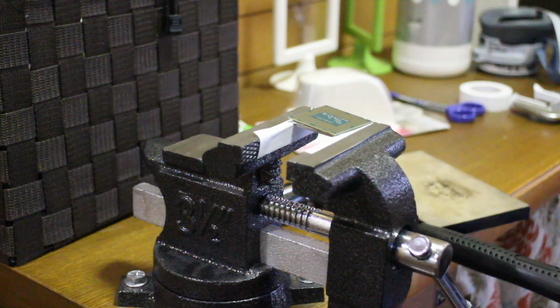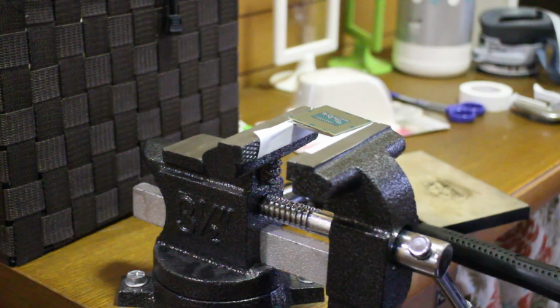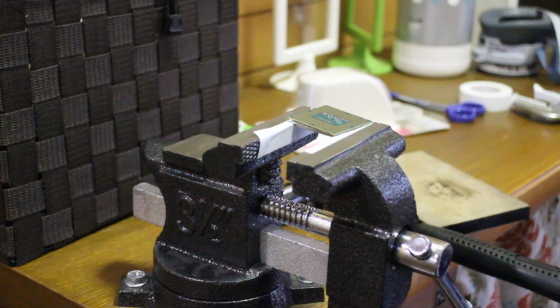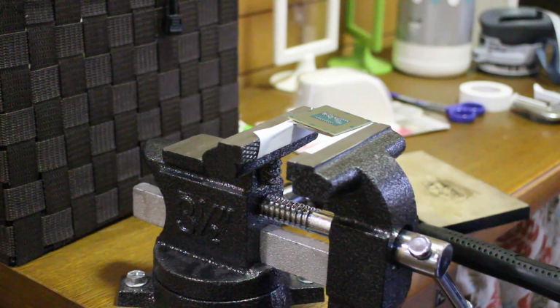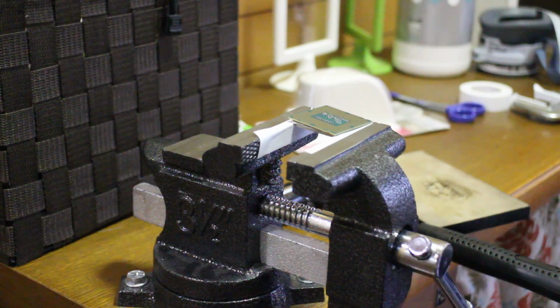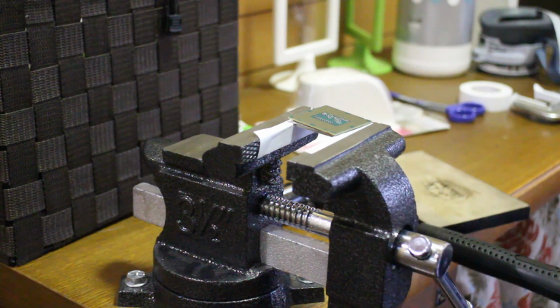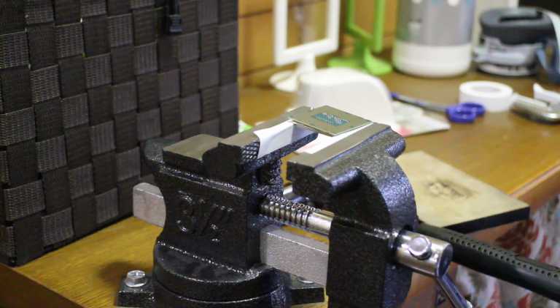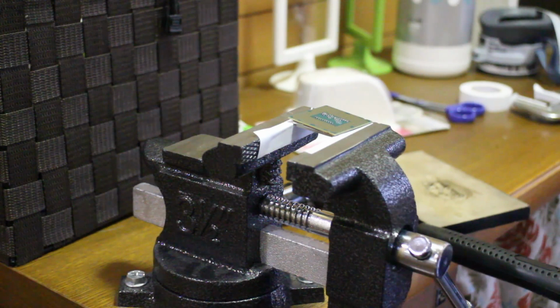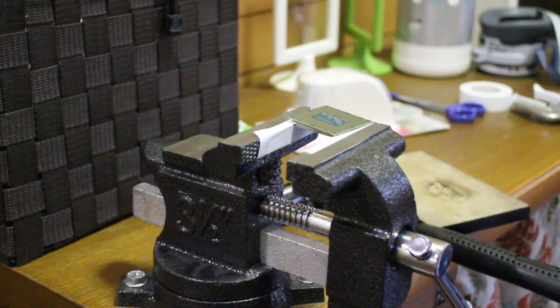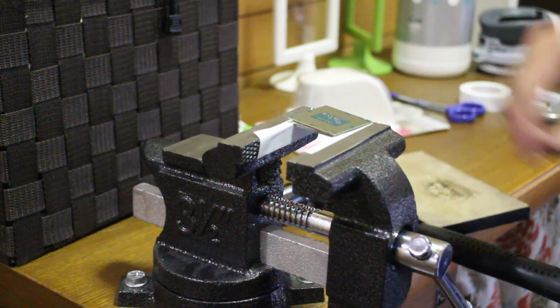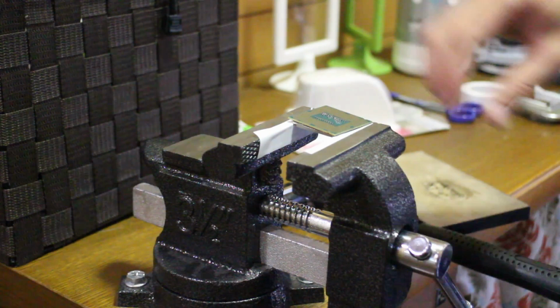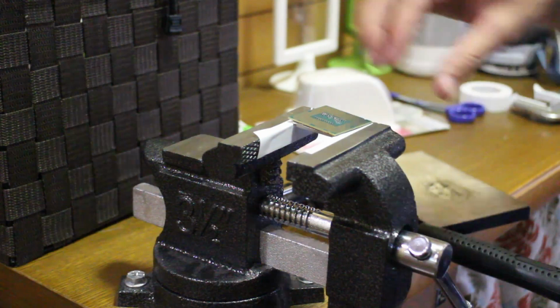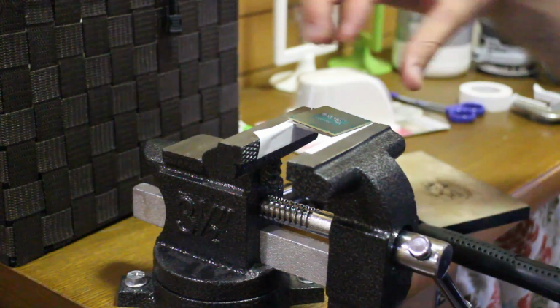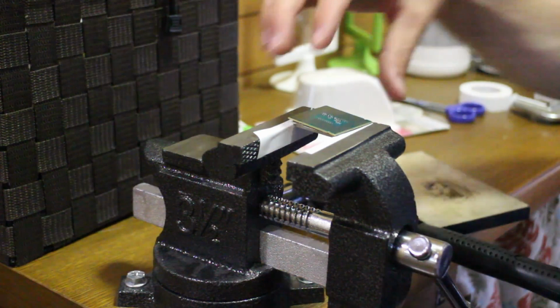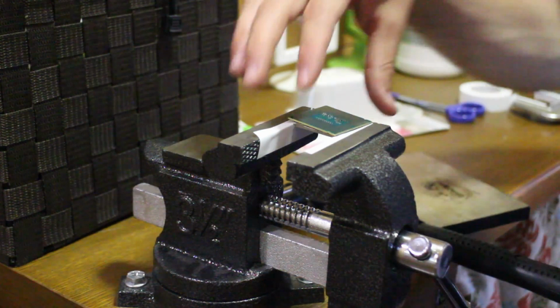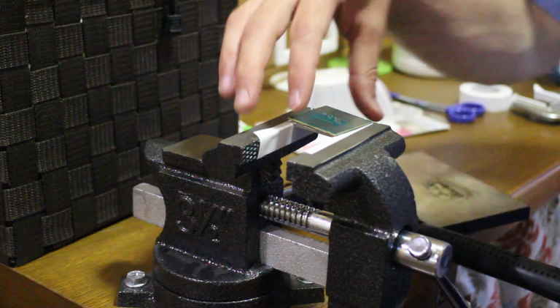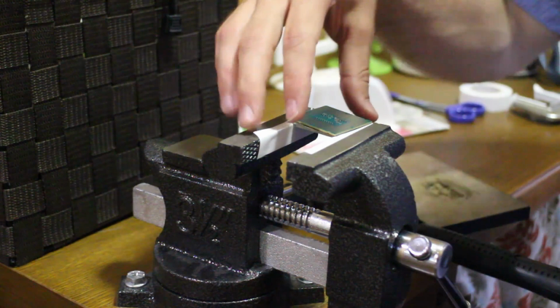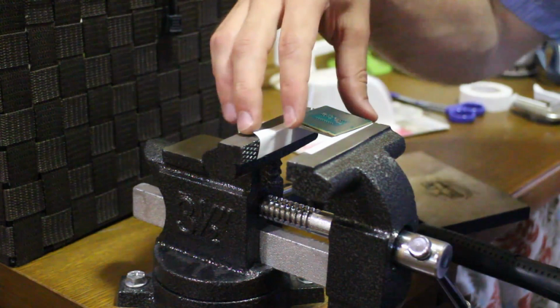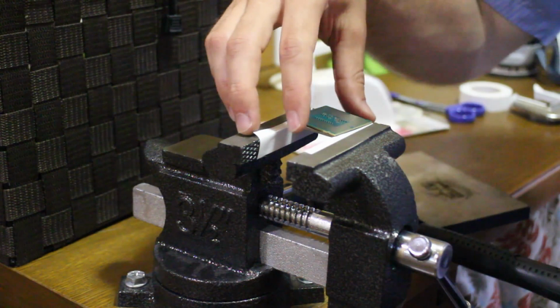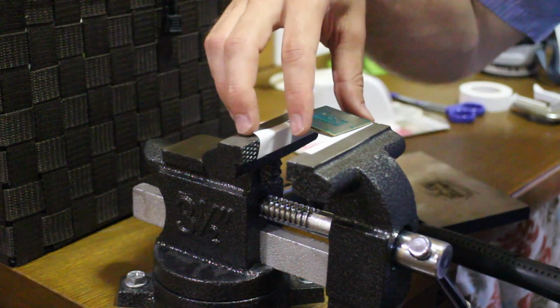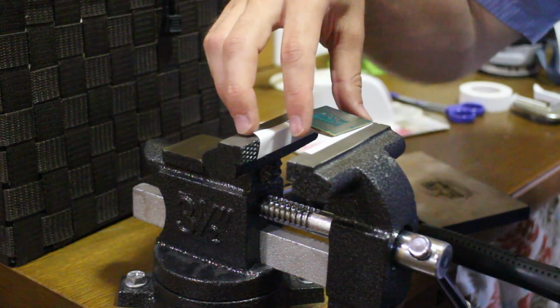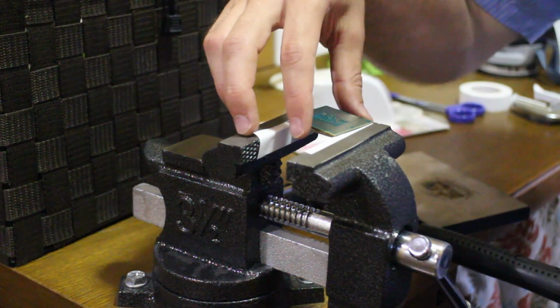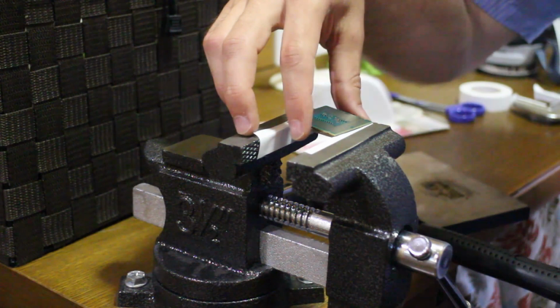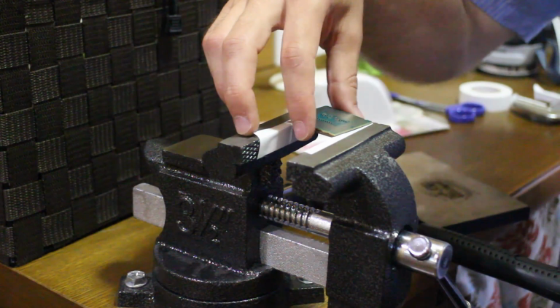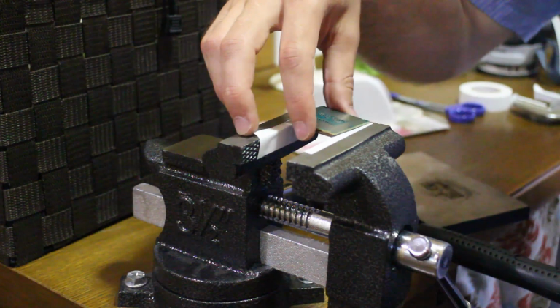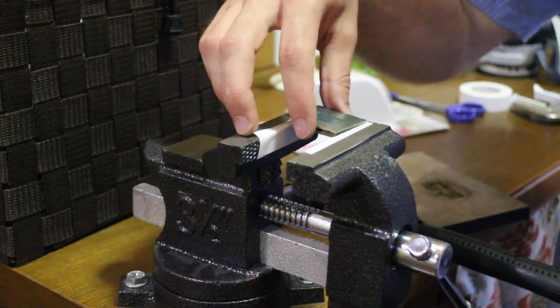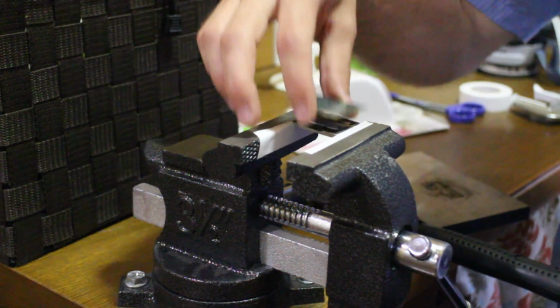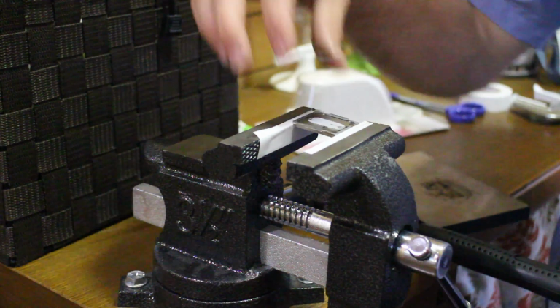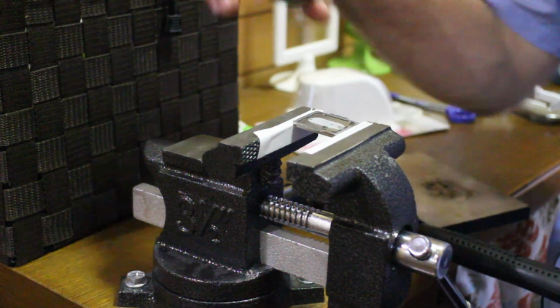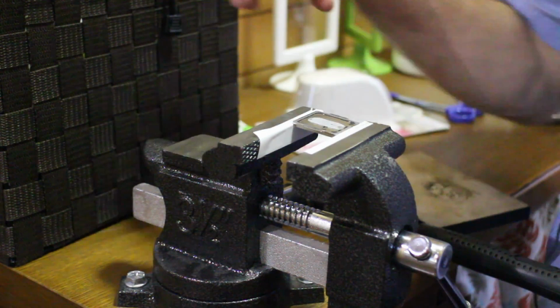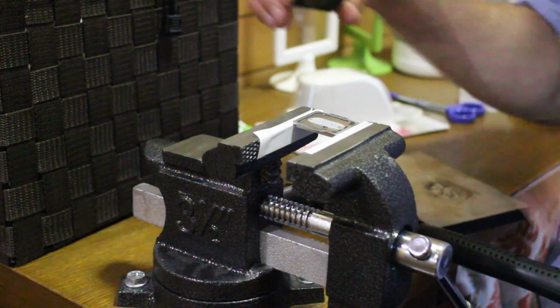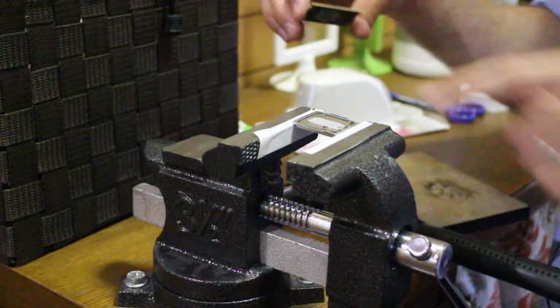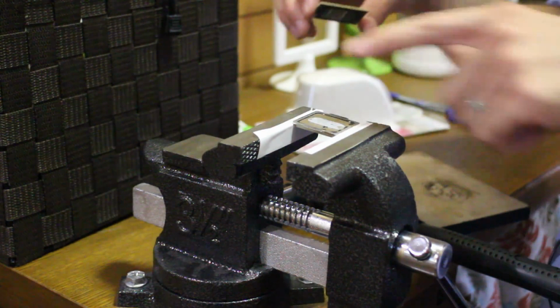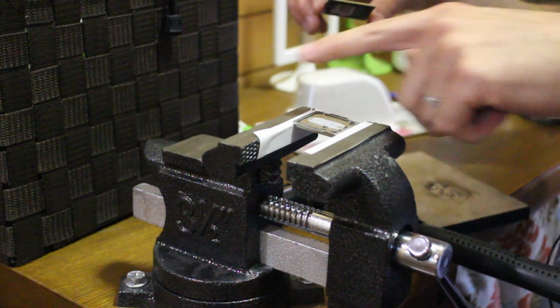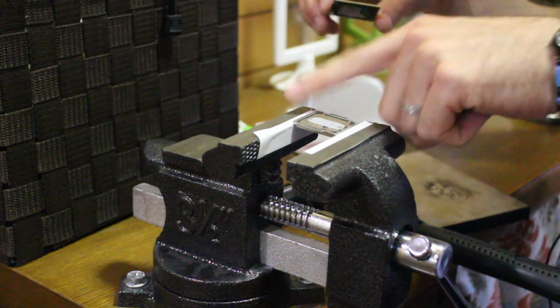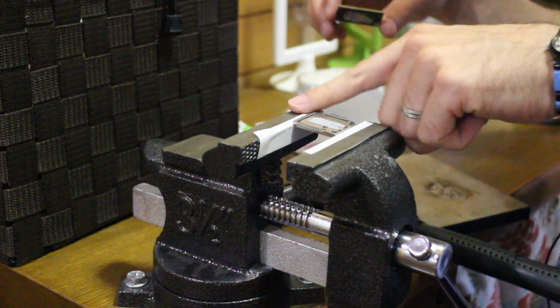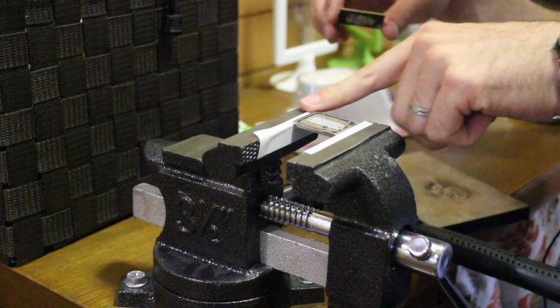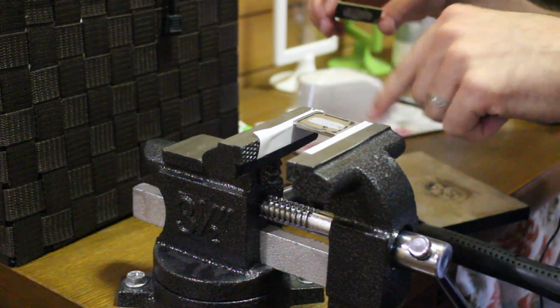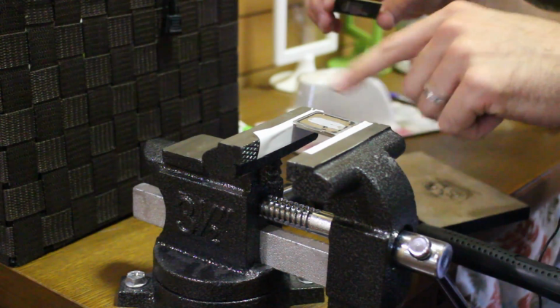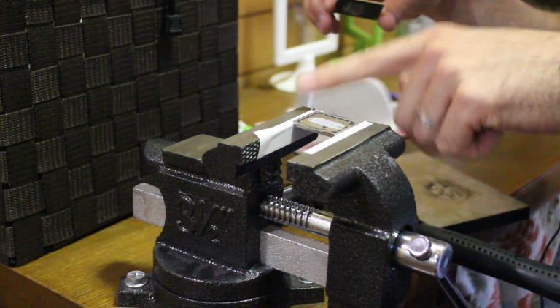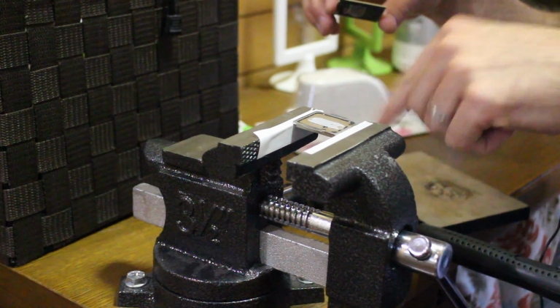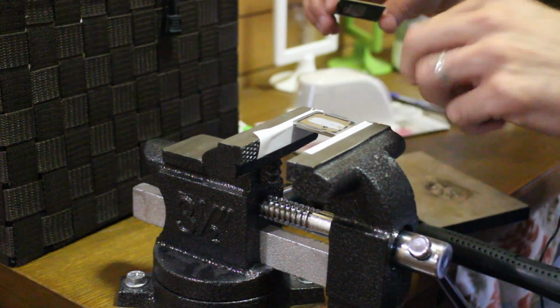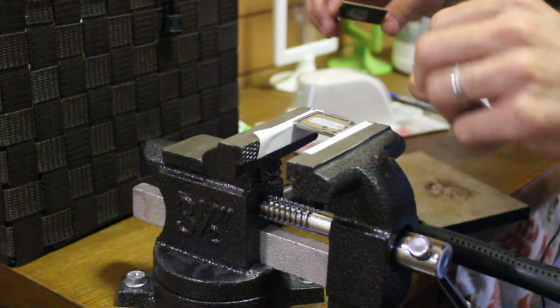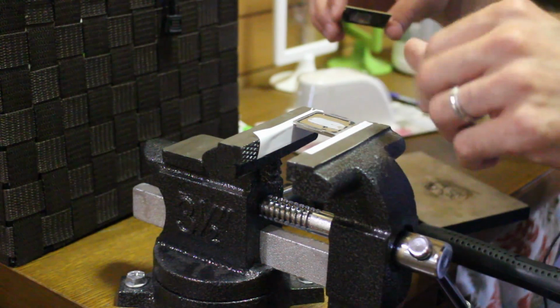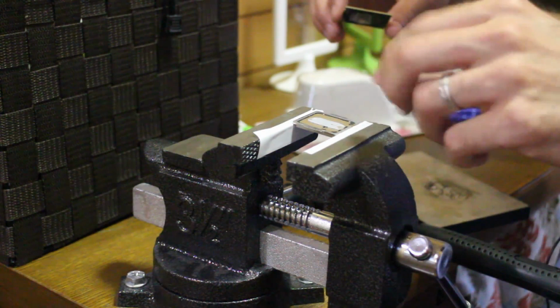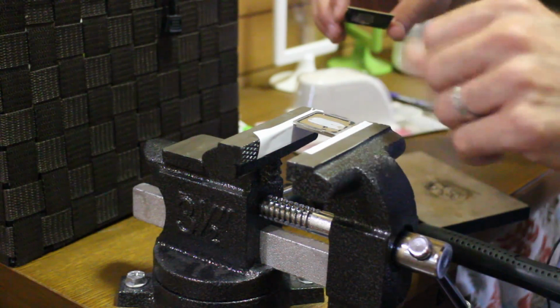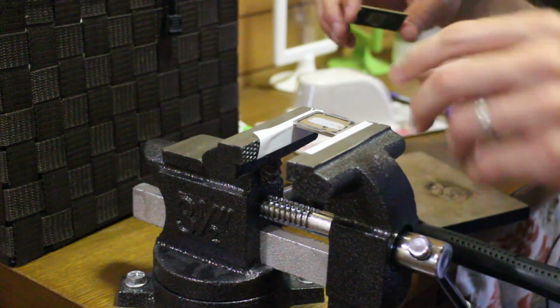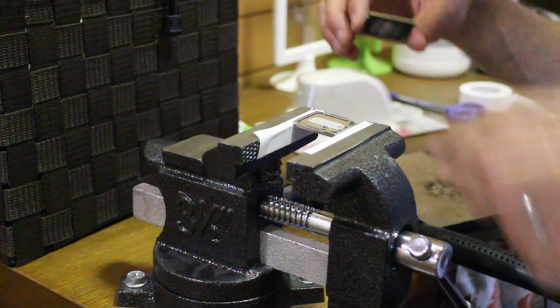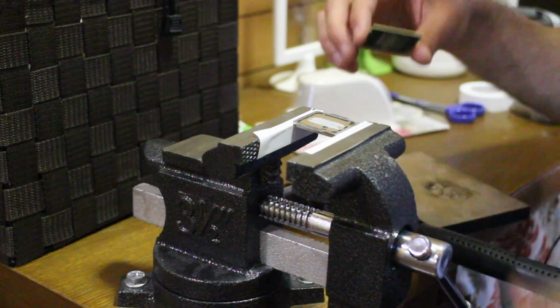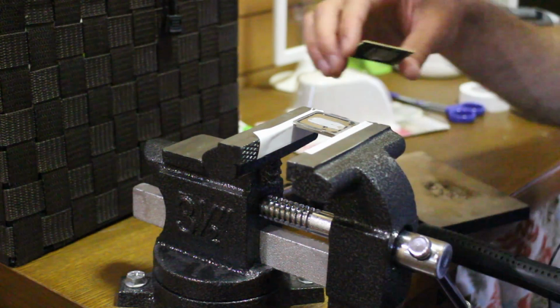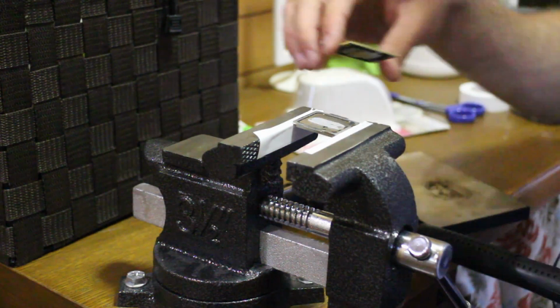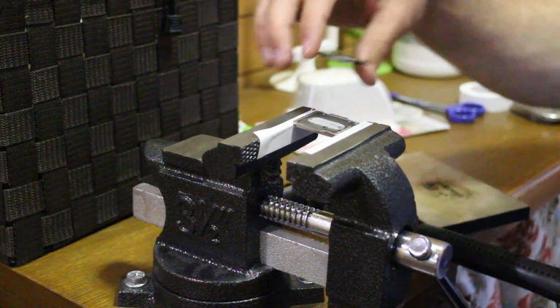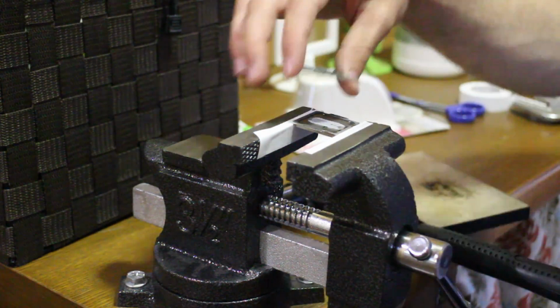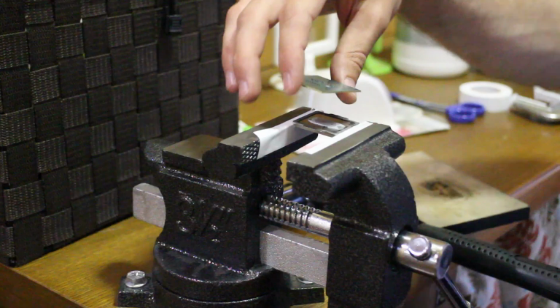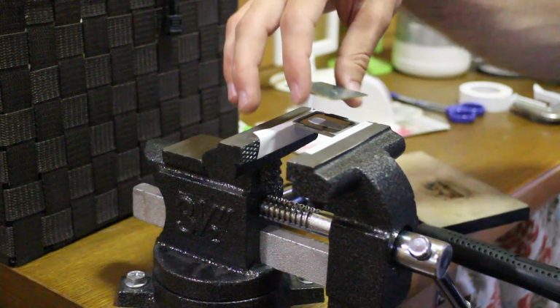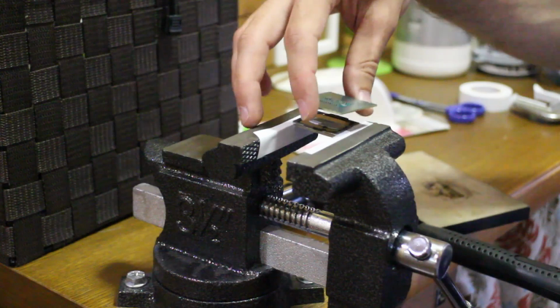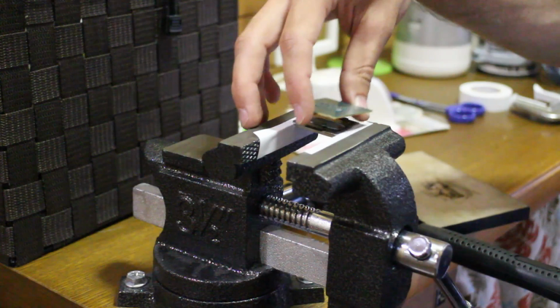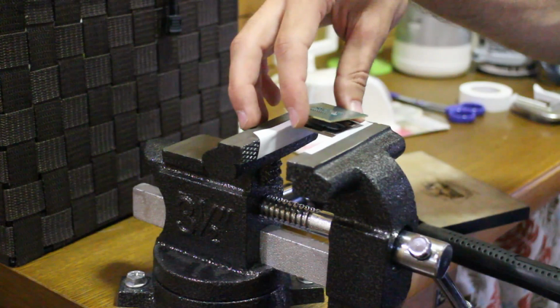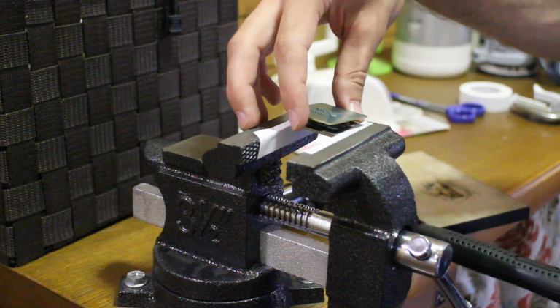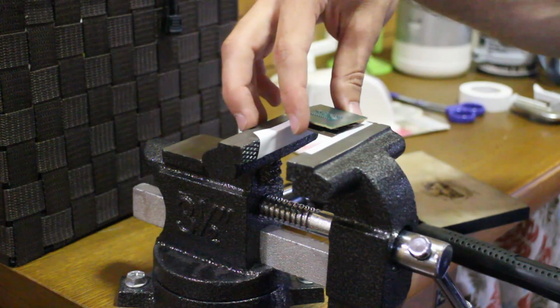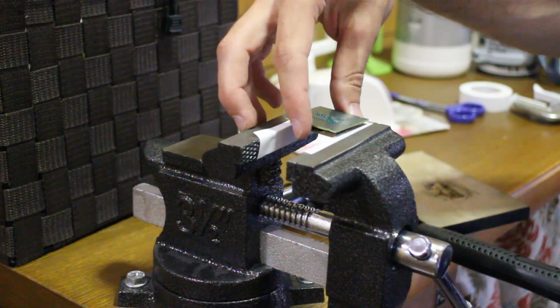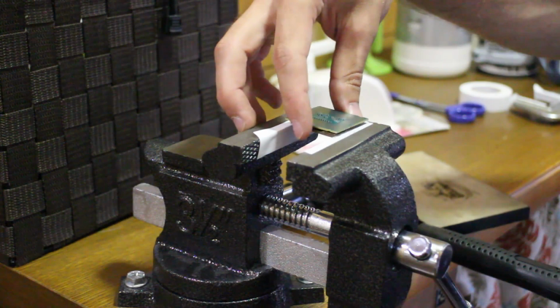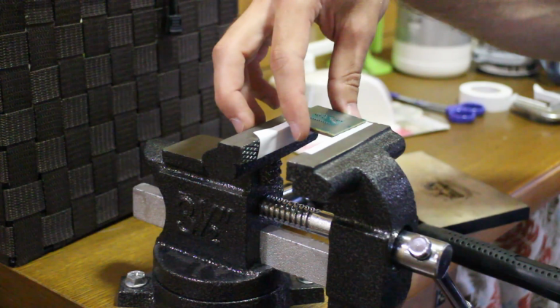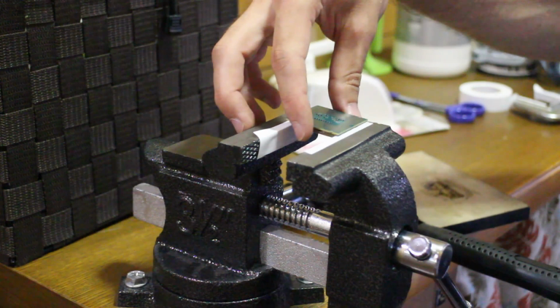Hey YouTube, welcome back to TechYesCities. It's Barron, coming back to you guys today with a quick video on de-lidding Haswell.